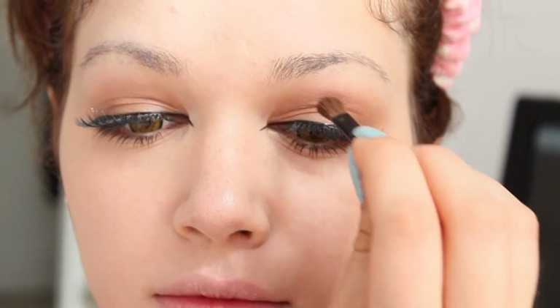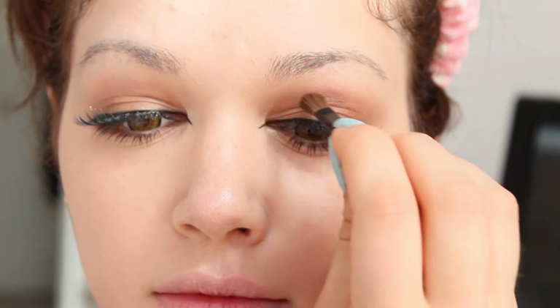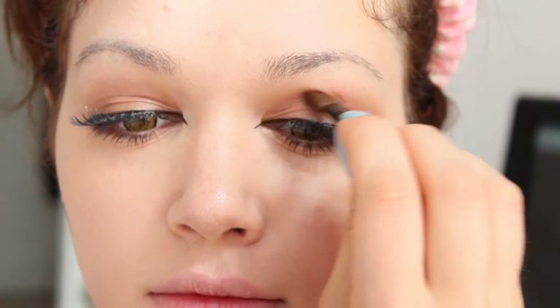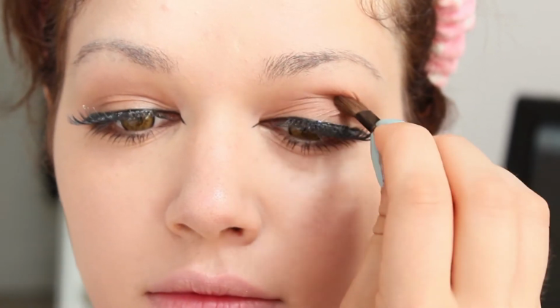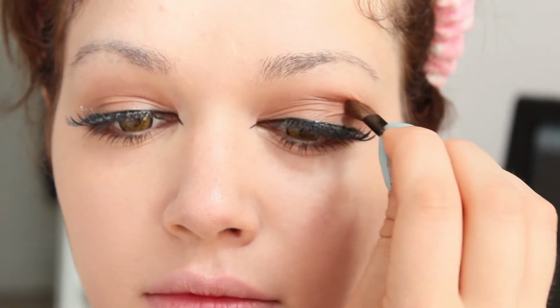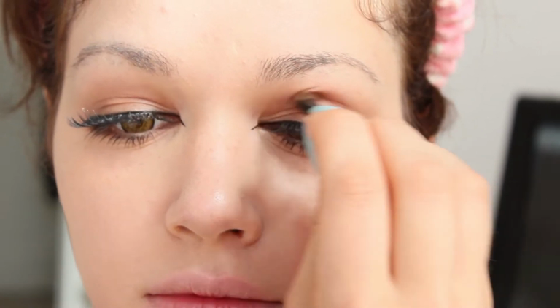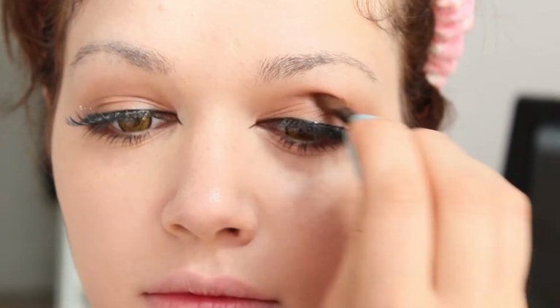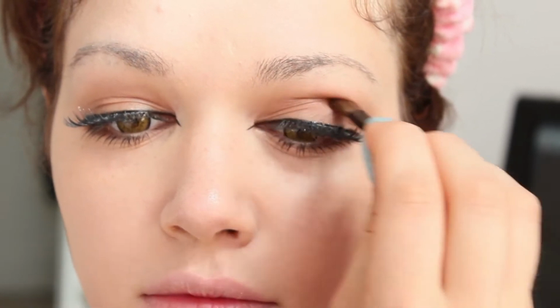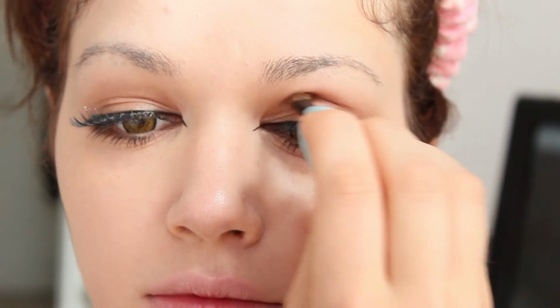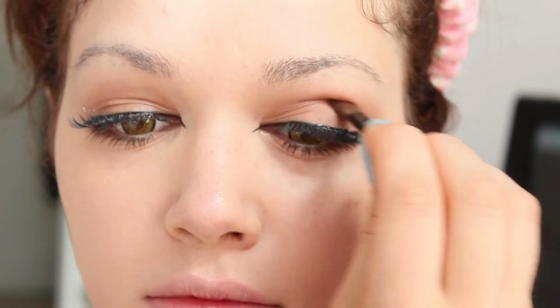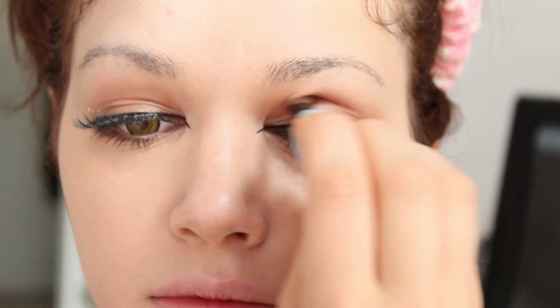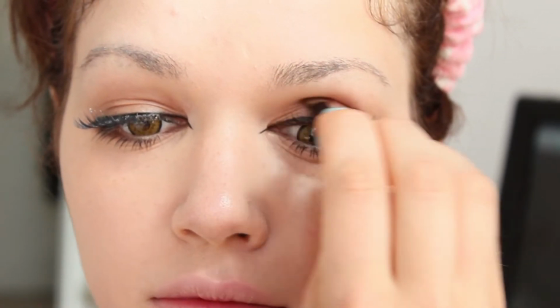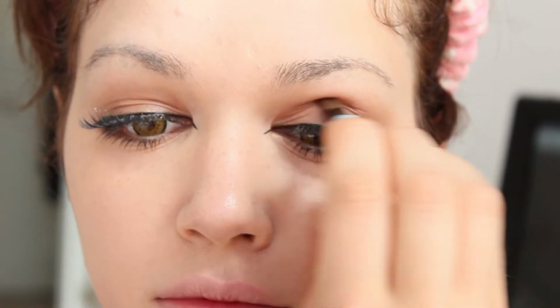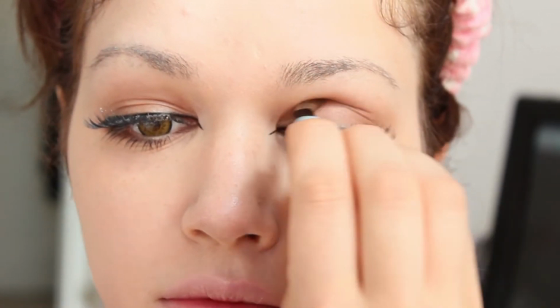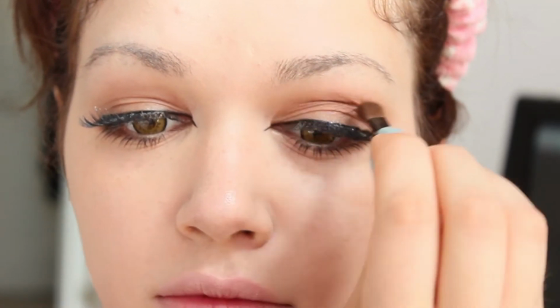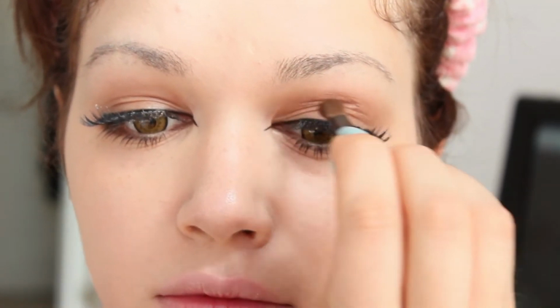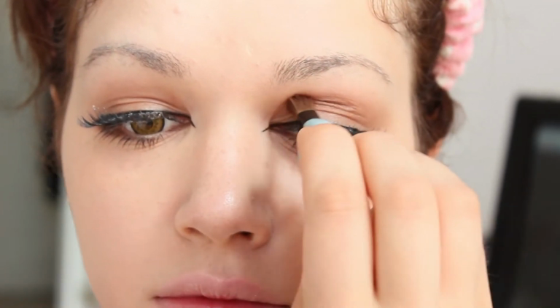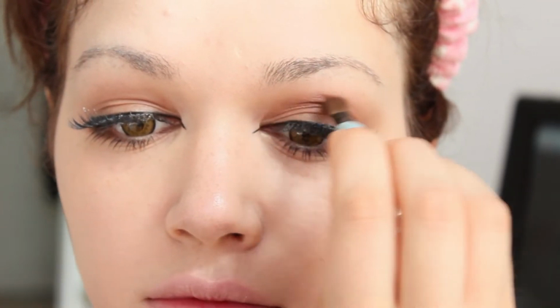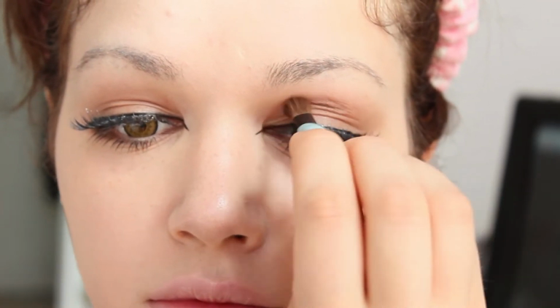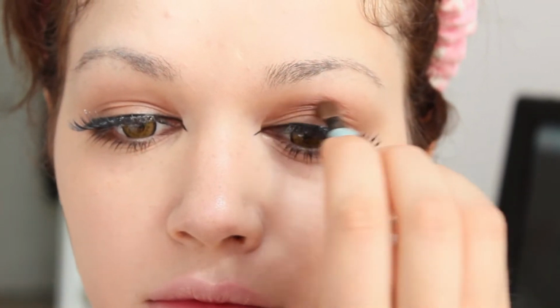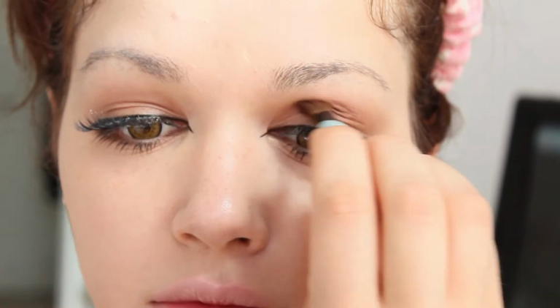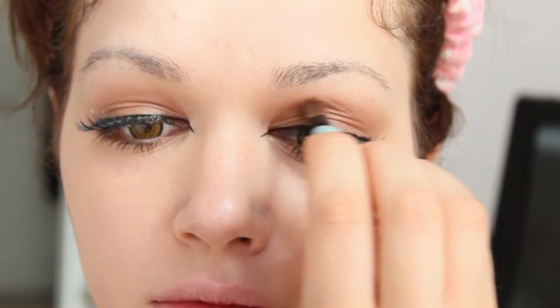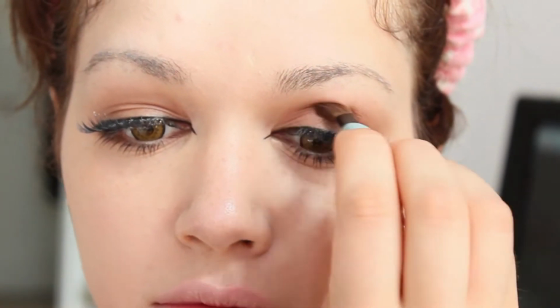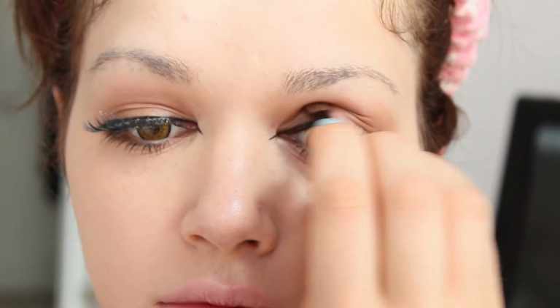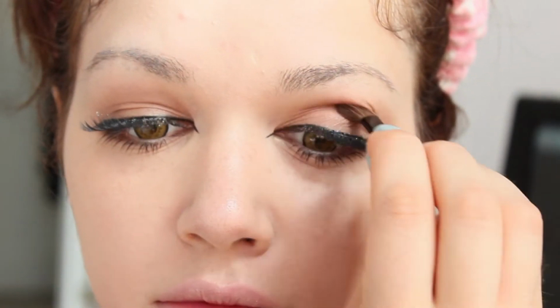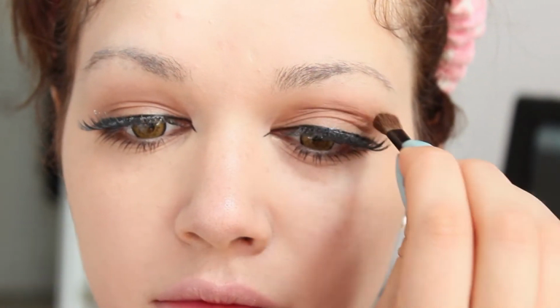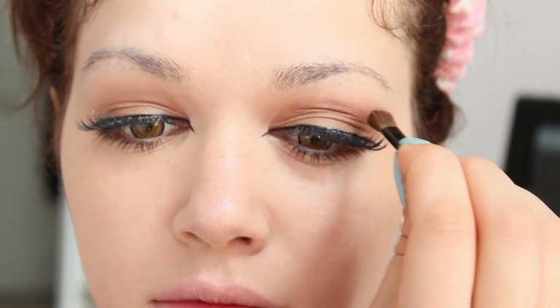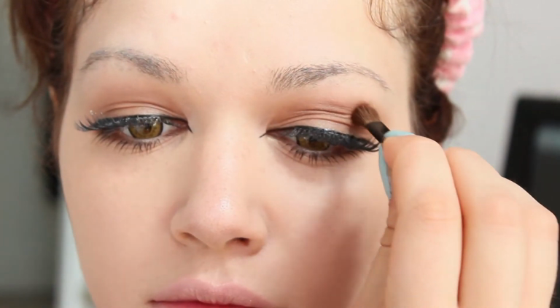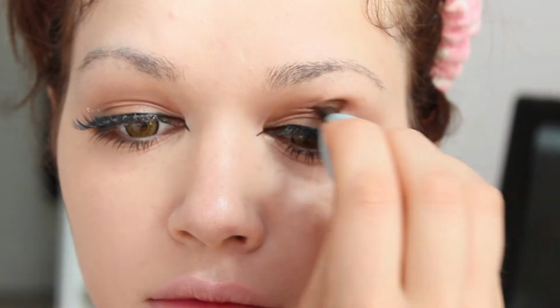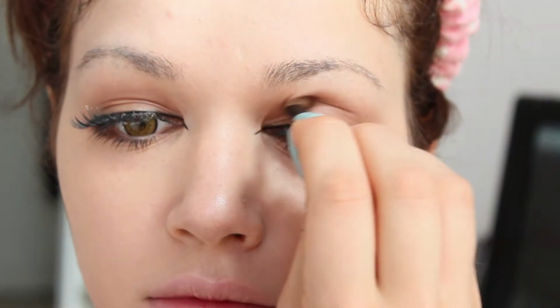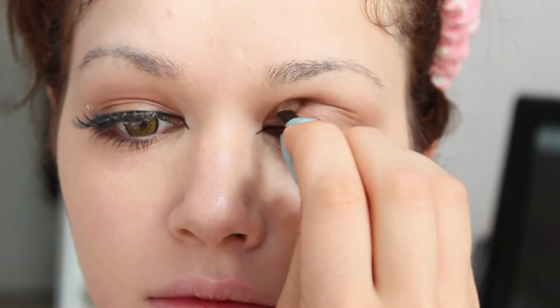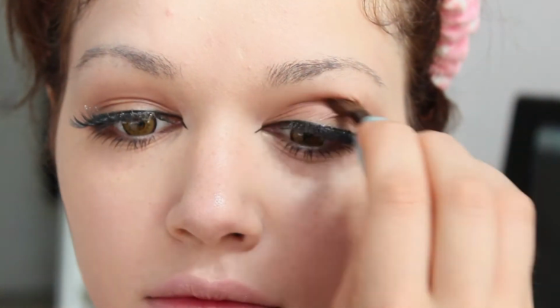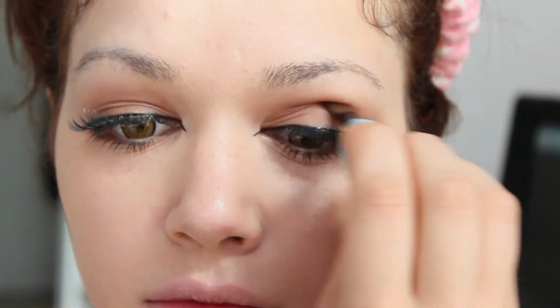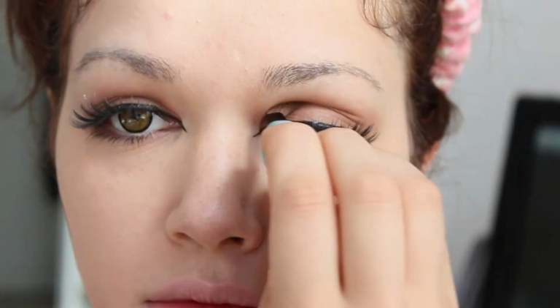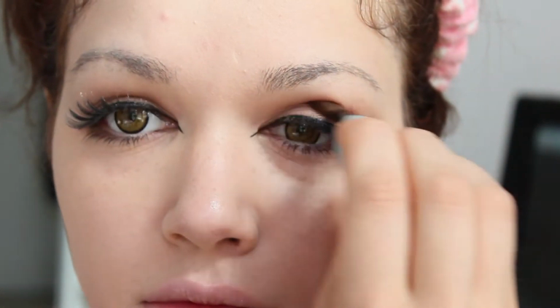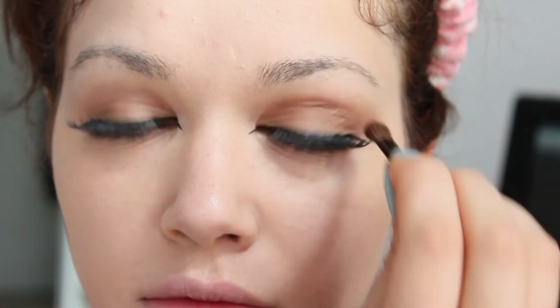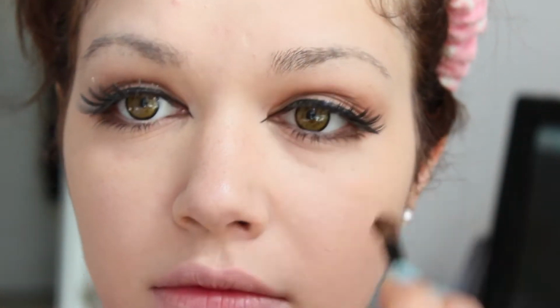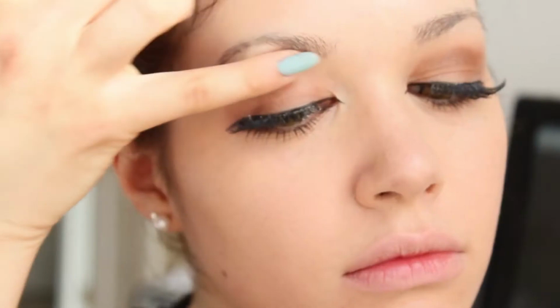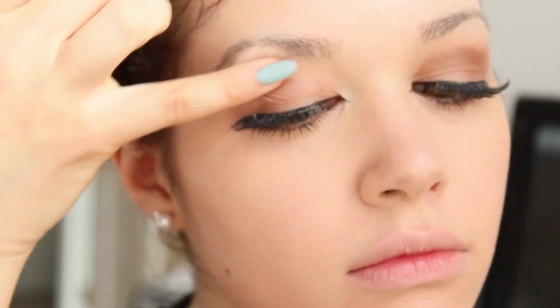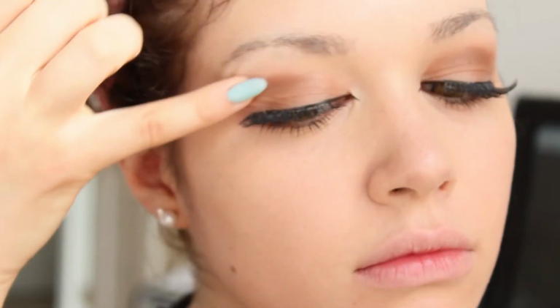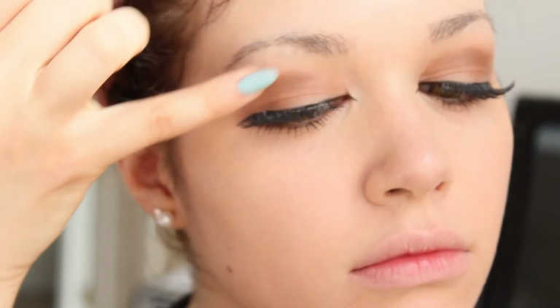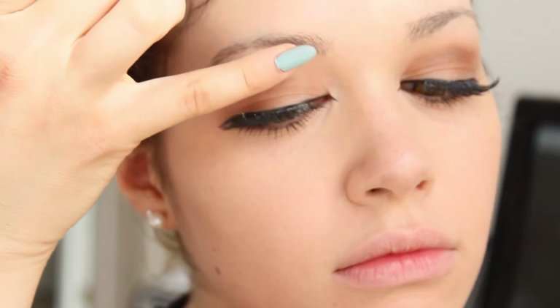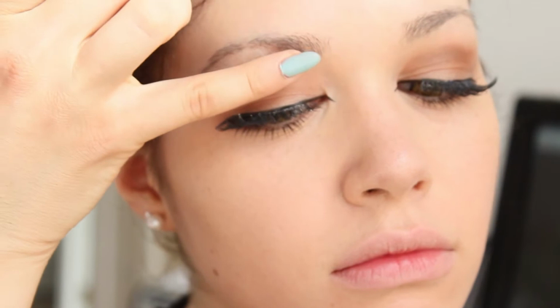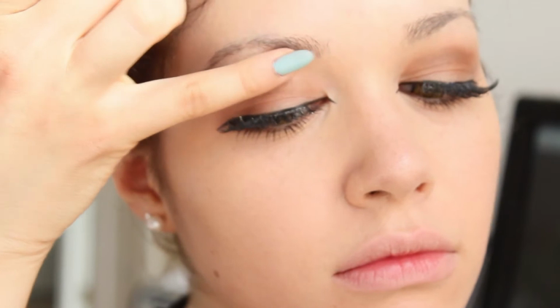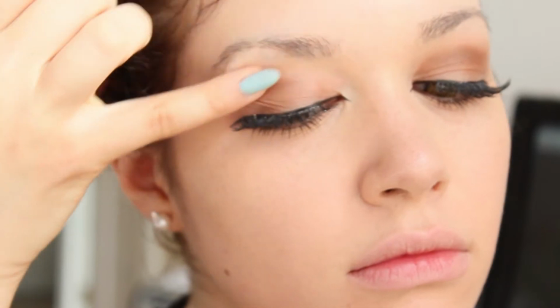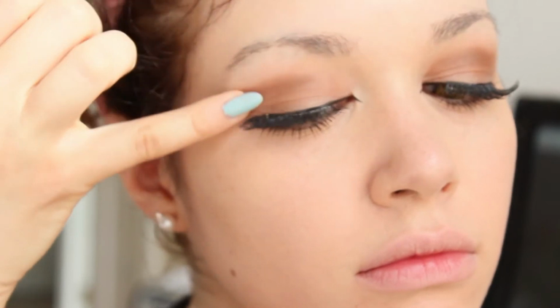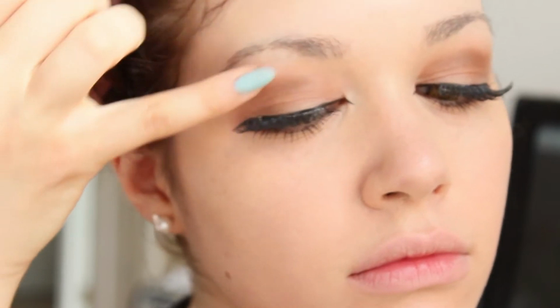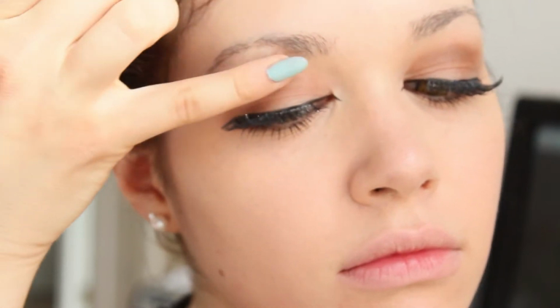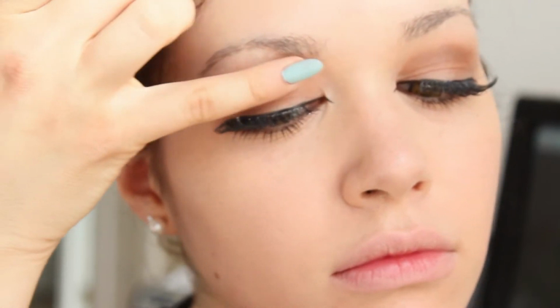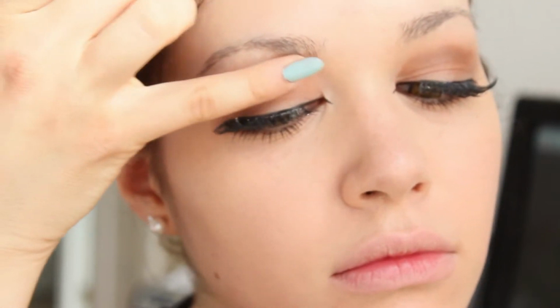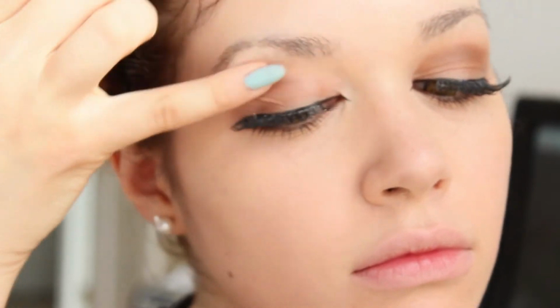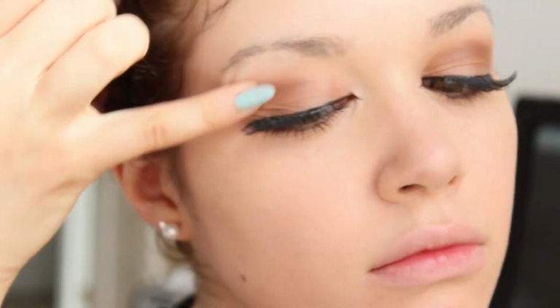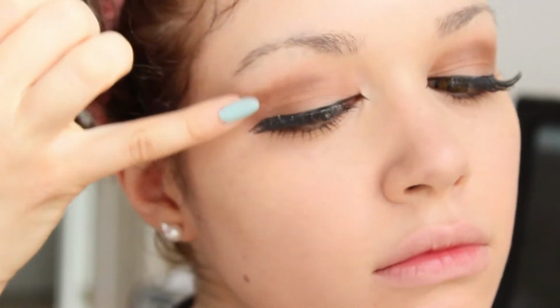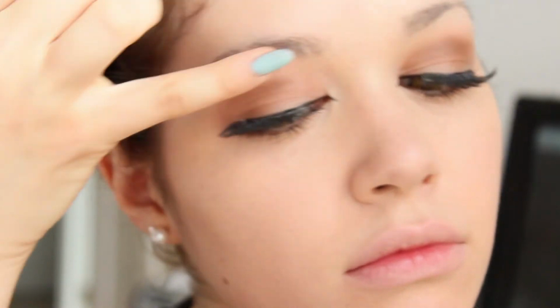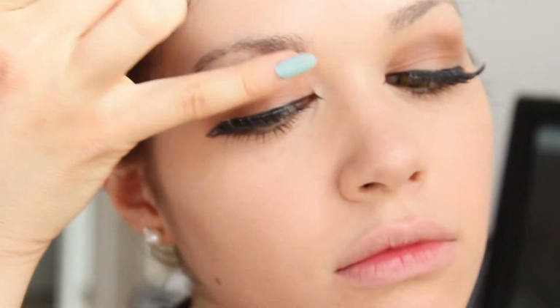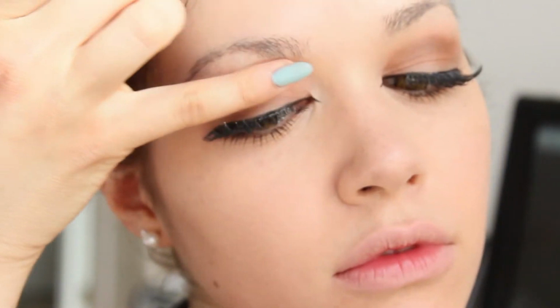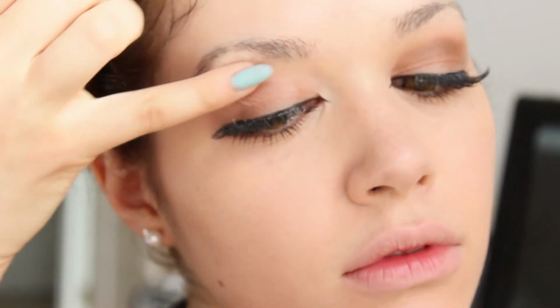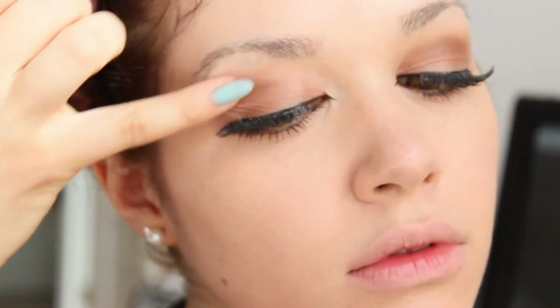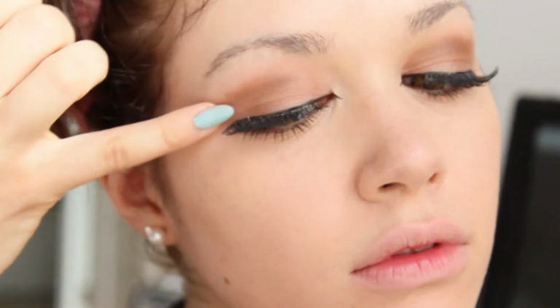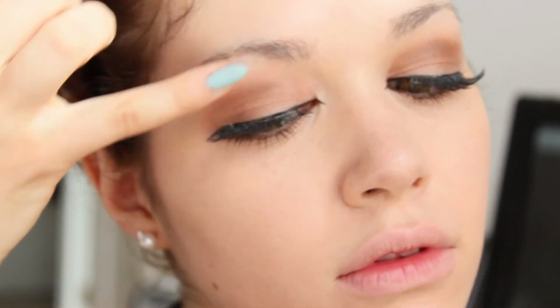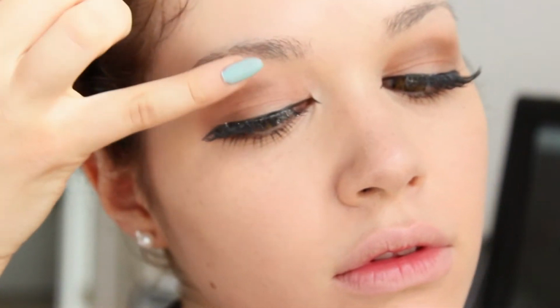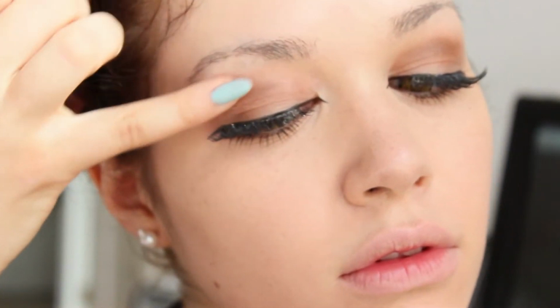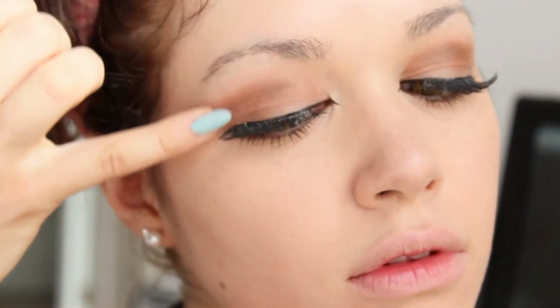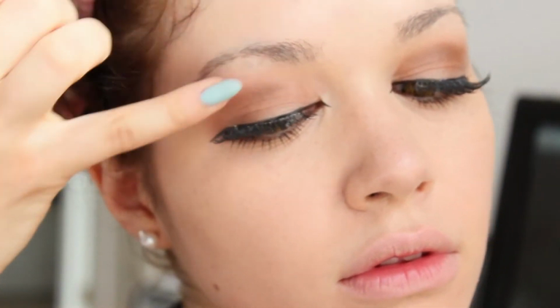This gives my eyes more dimension and I blend any harsh lines with my finger again, because I'm so high class.